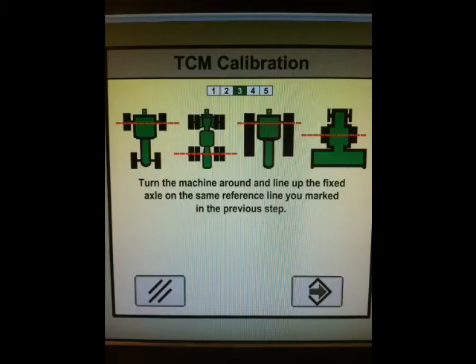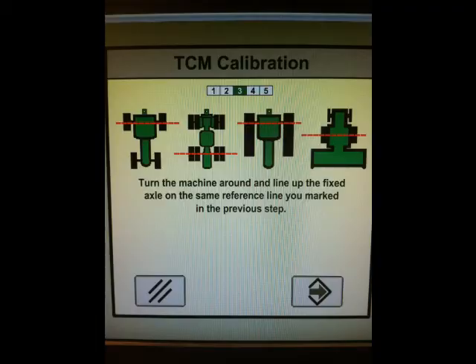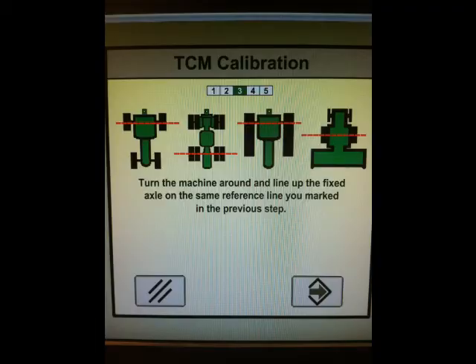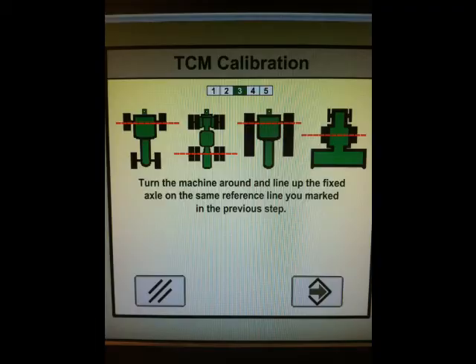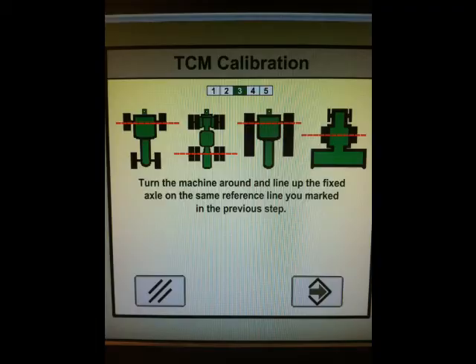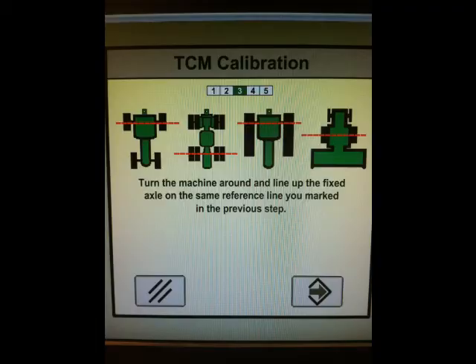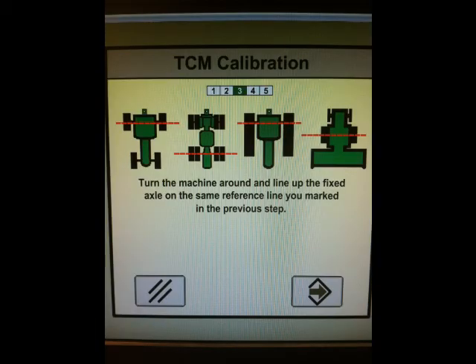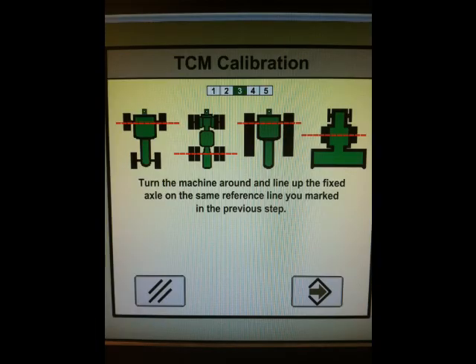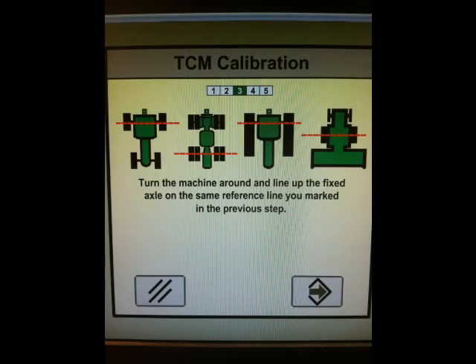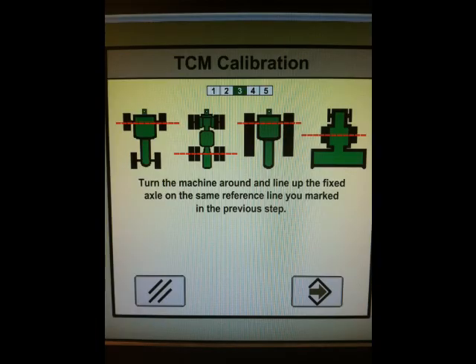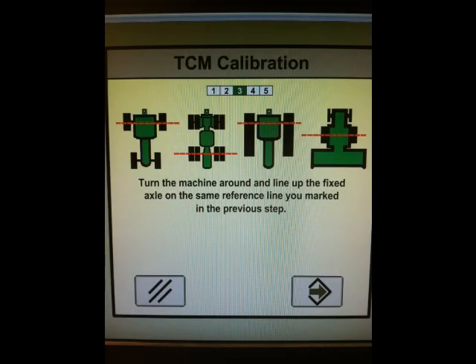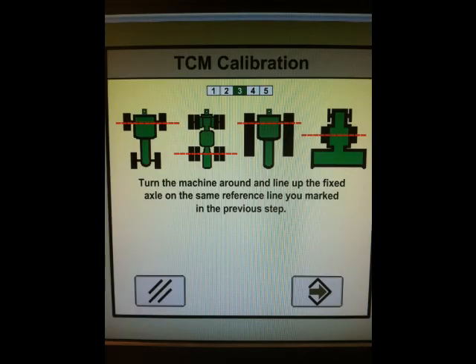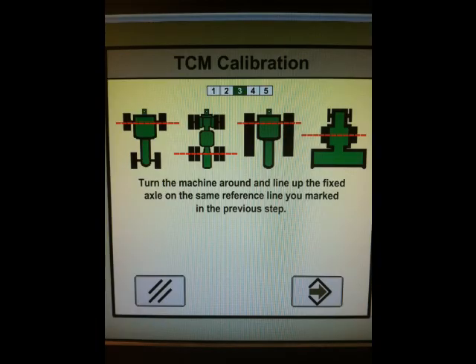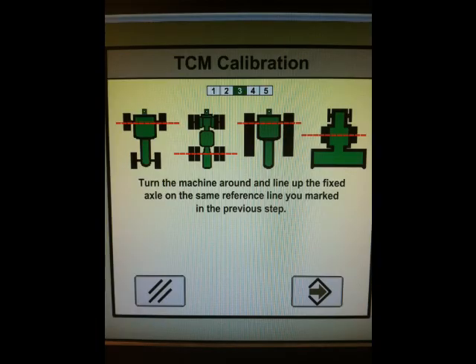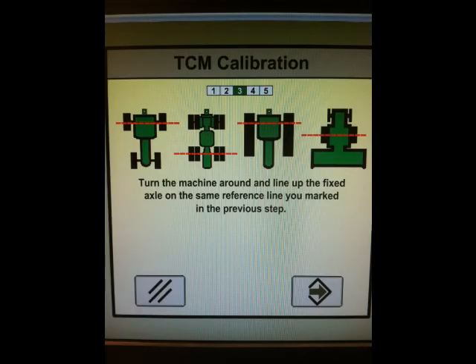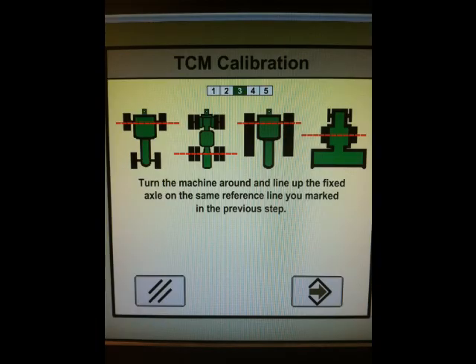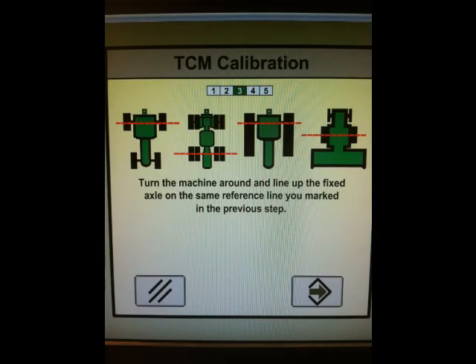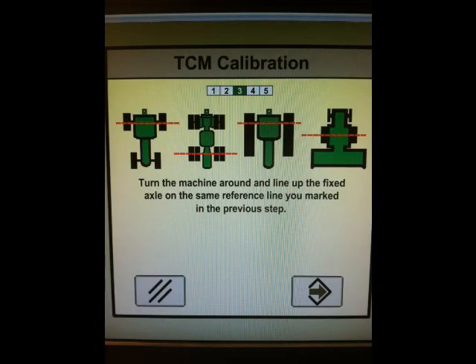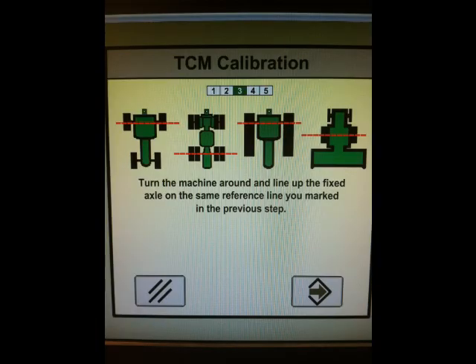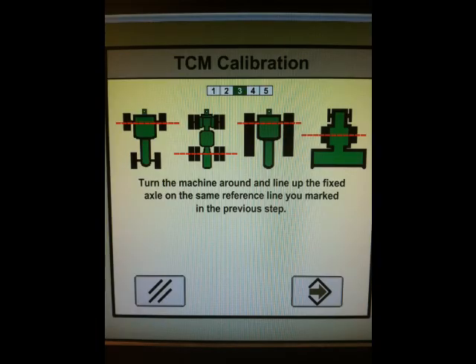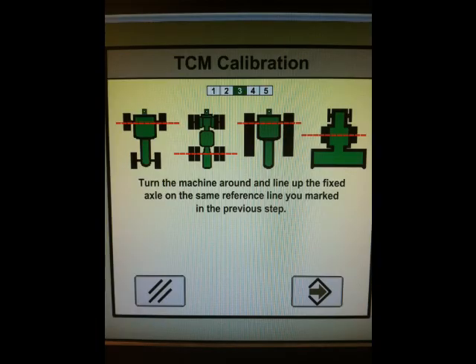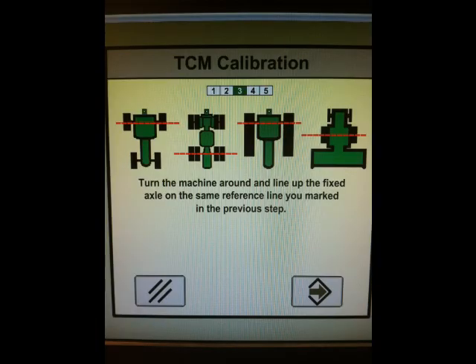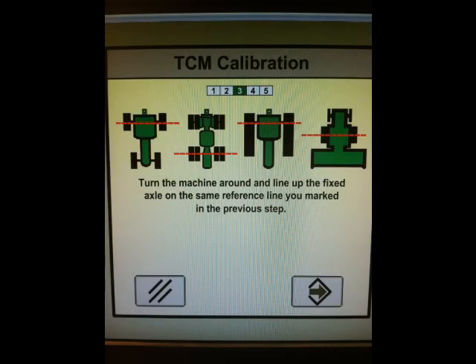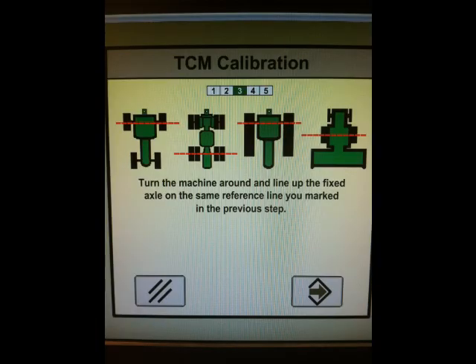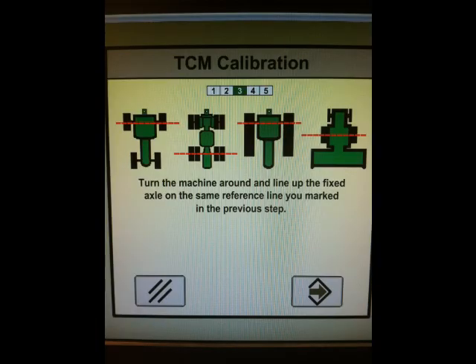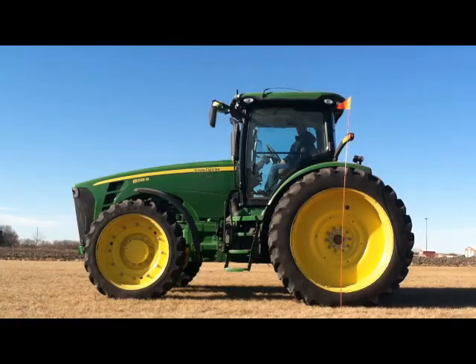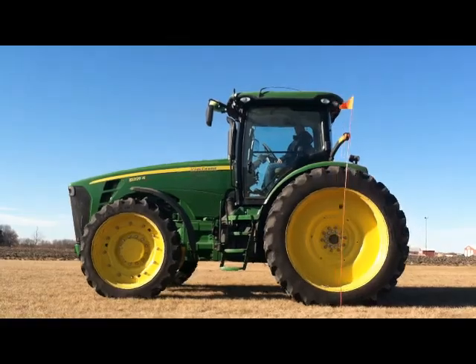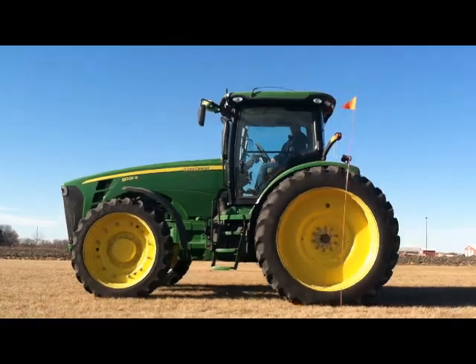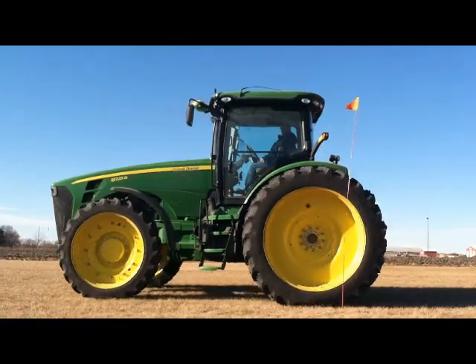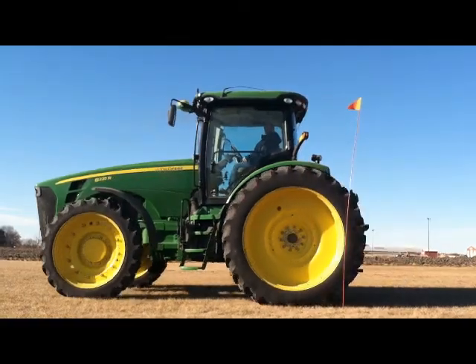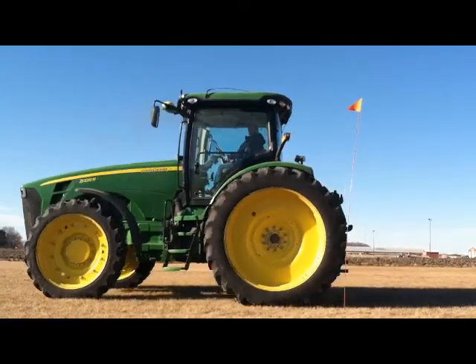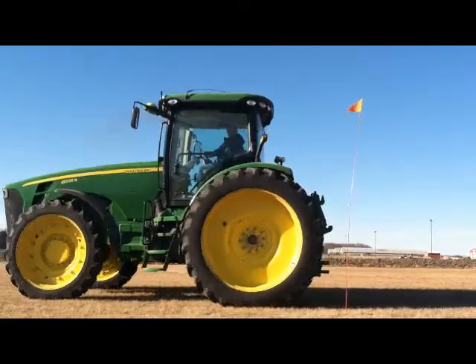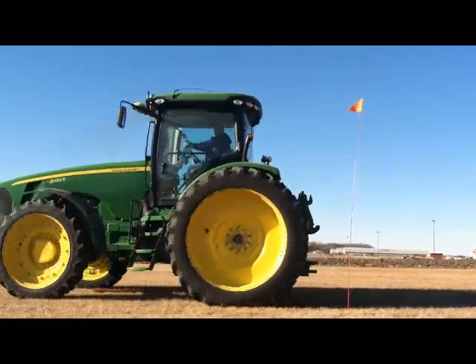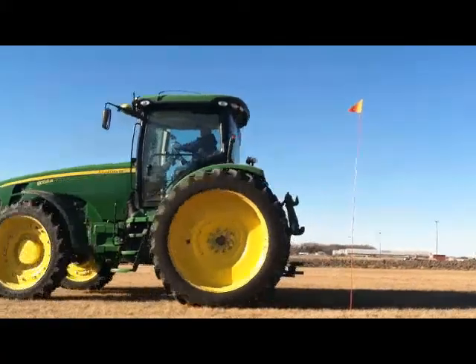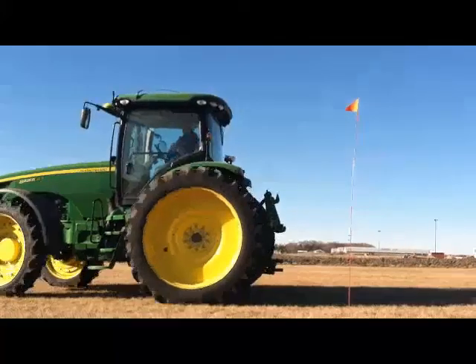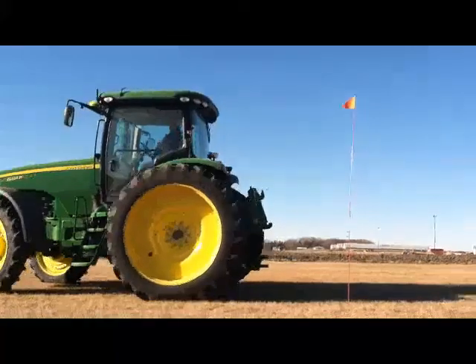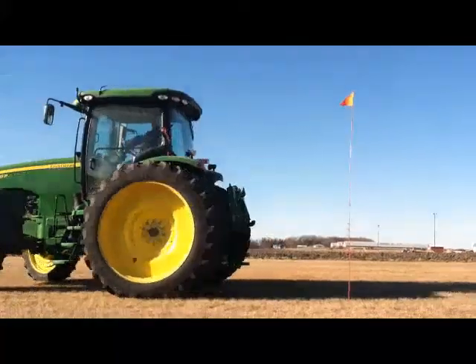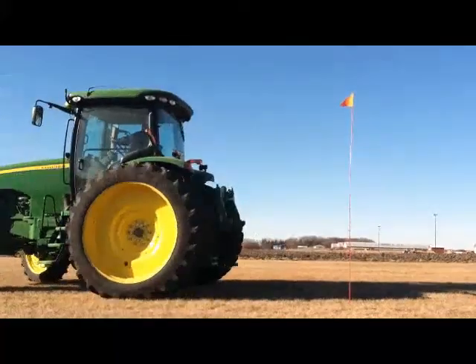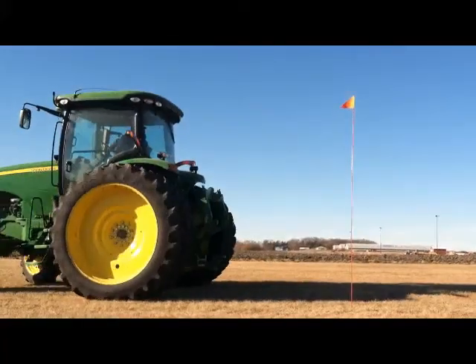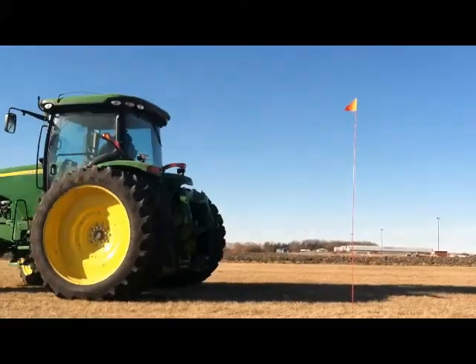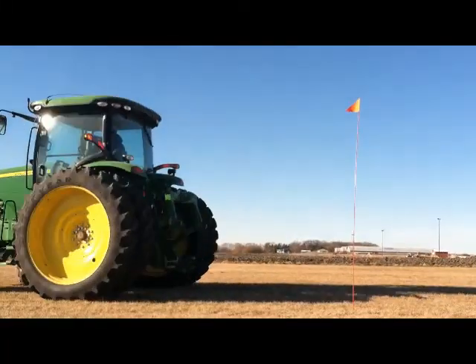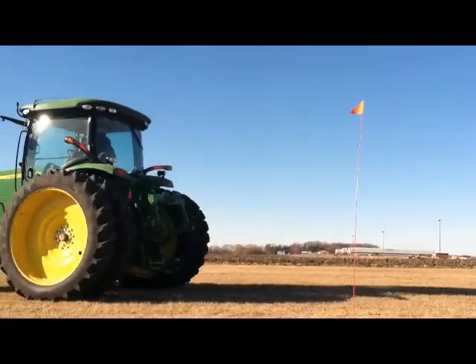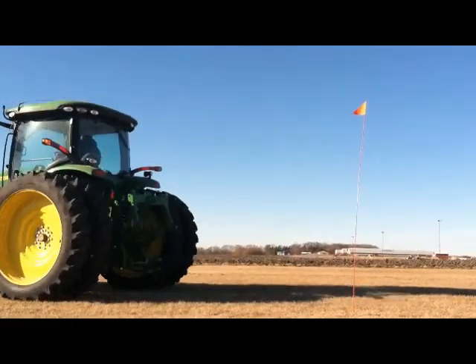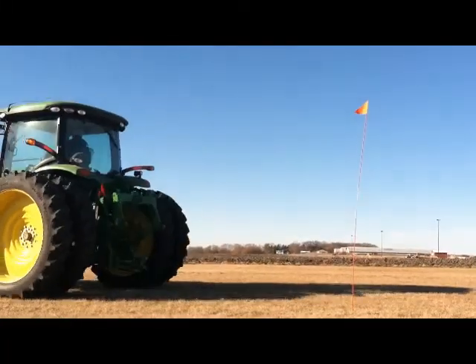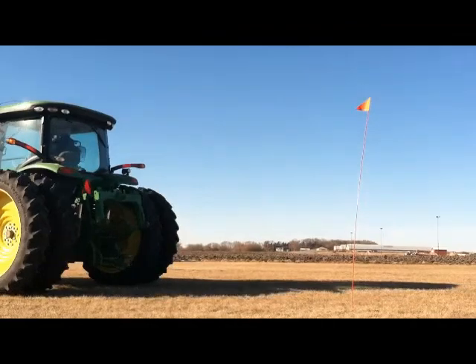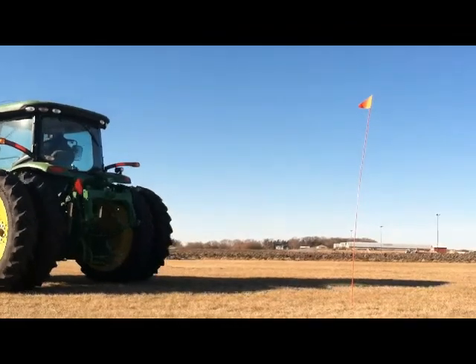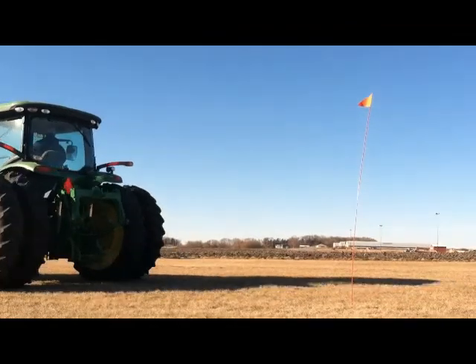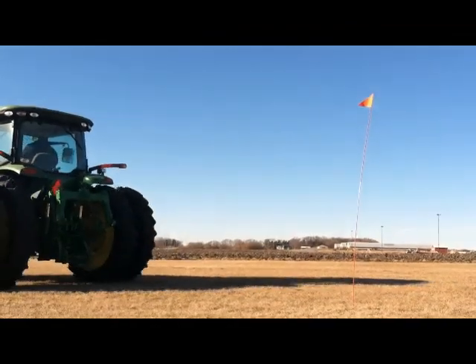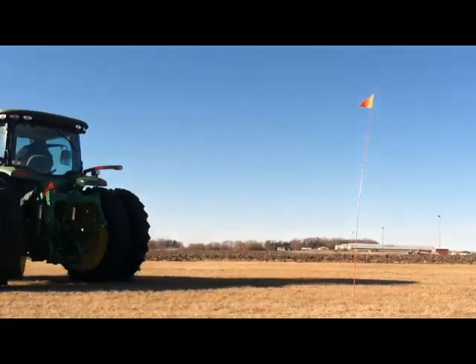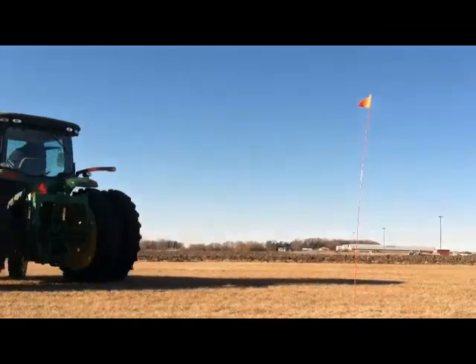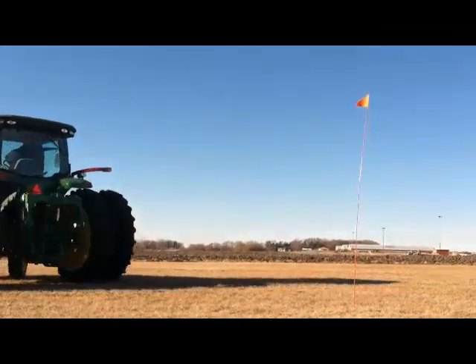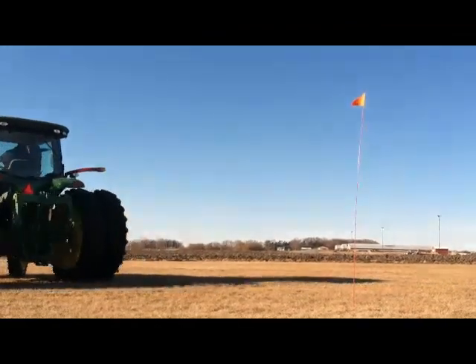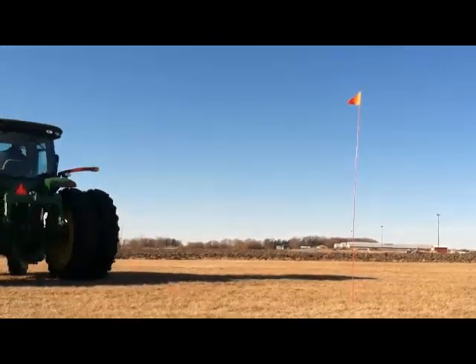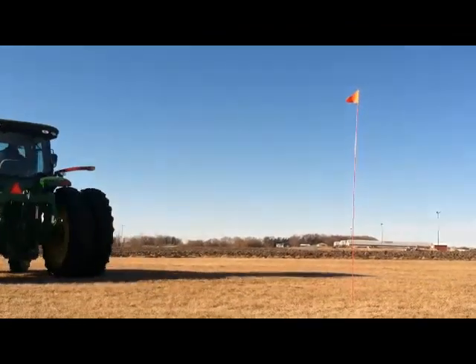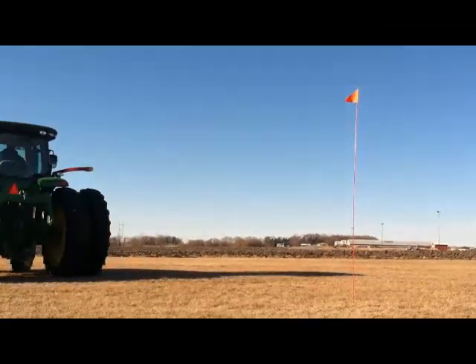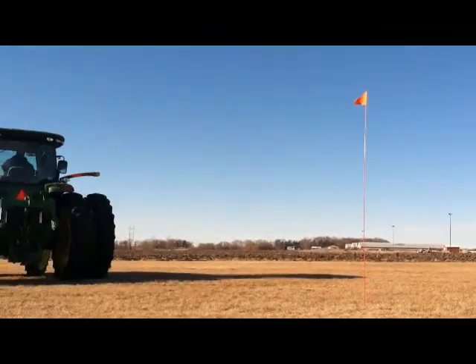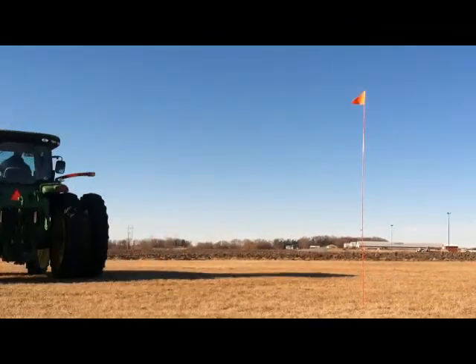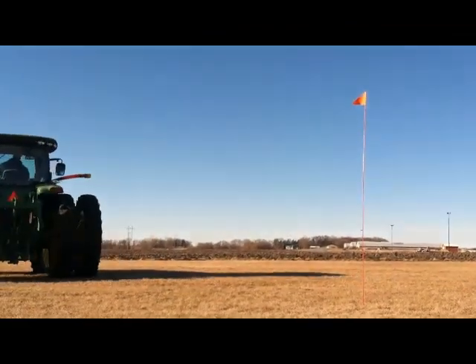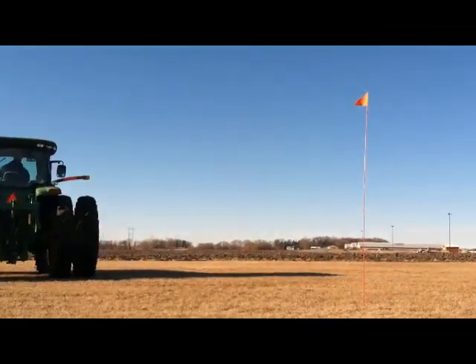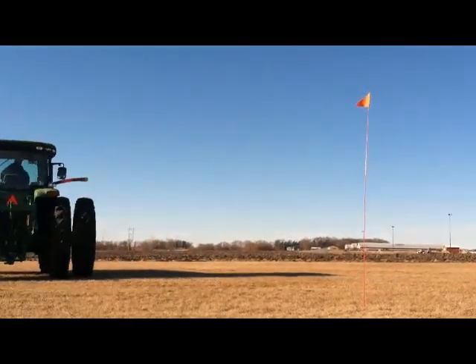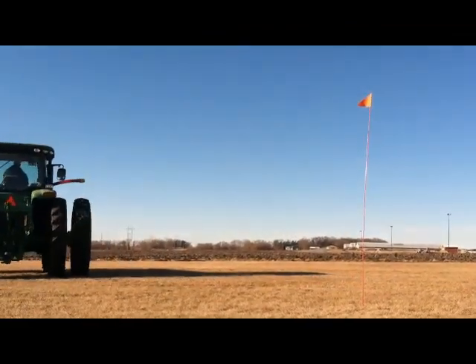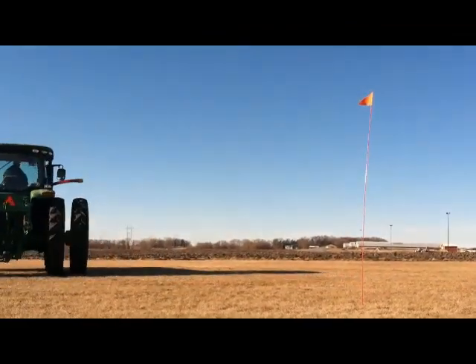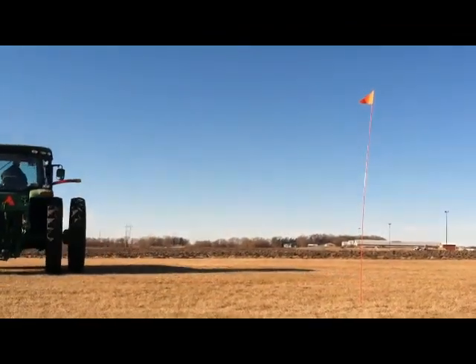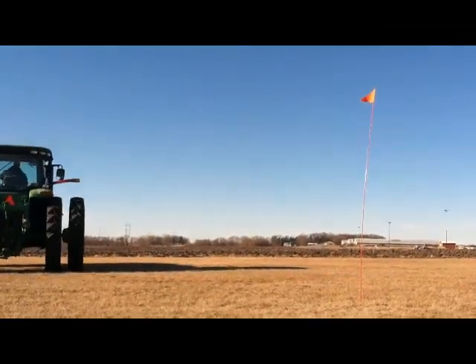For step three, we are going to turn the tractor around and put the wheels in the same position with the tractor facing the opposite way.